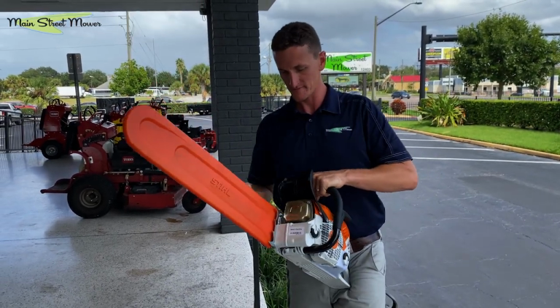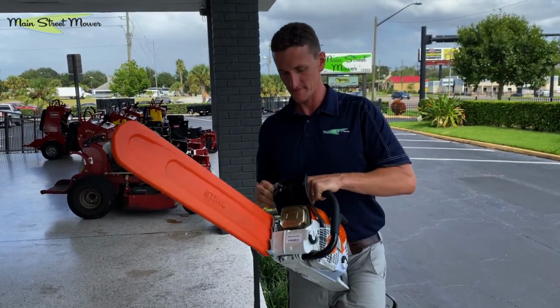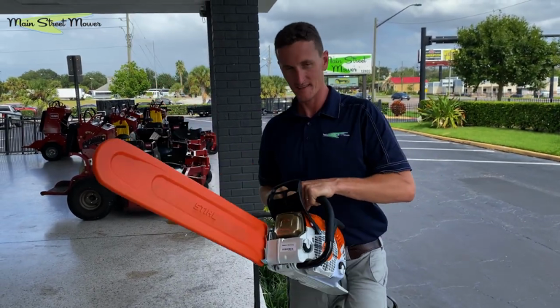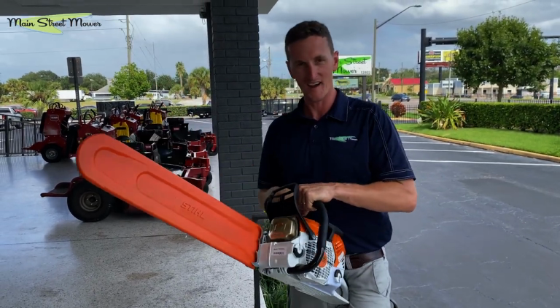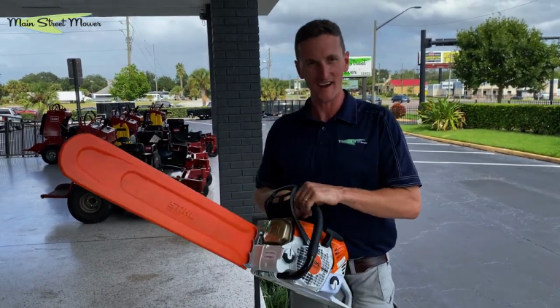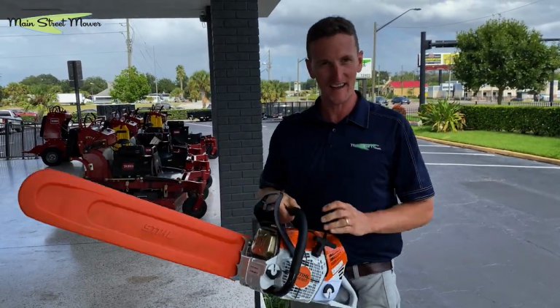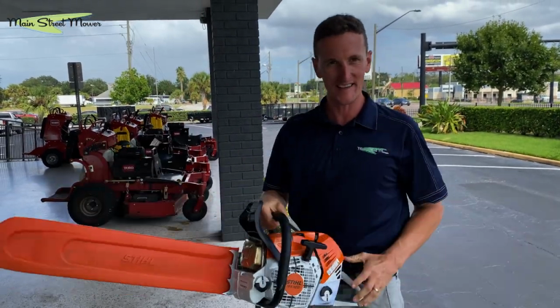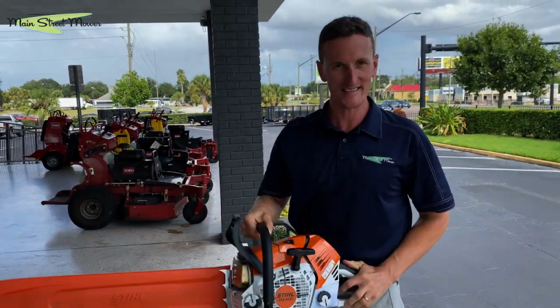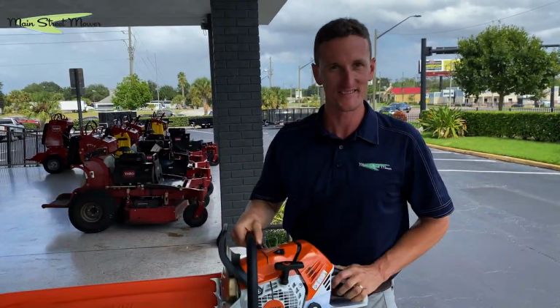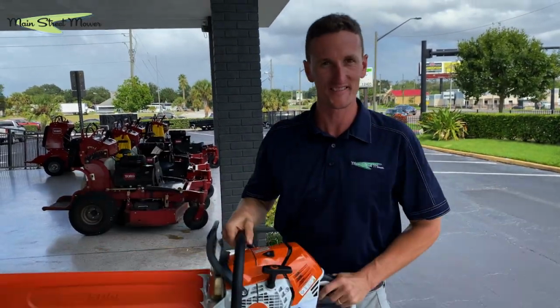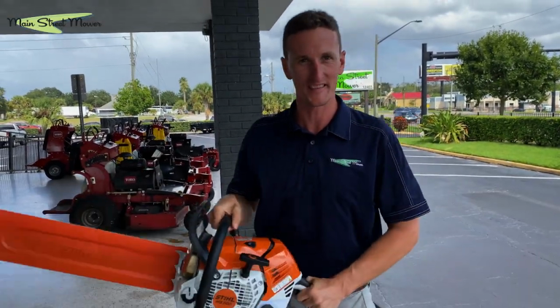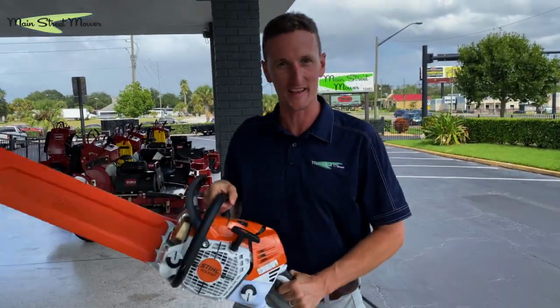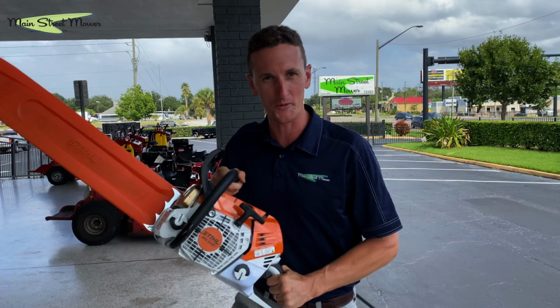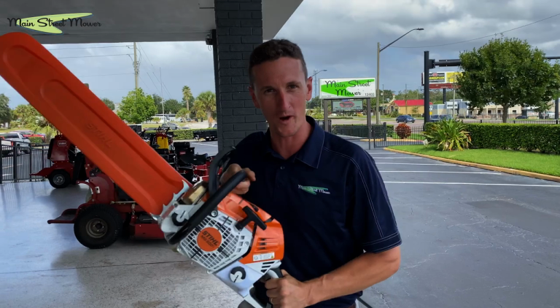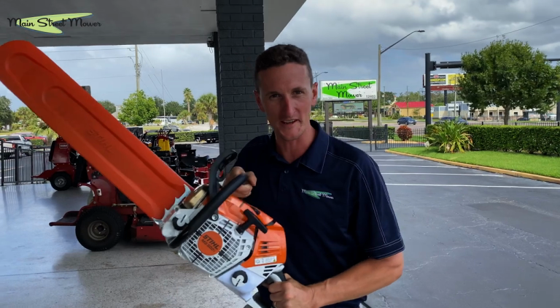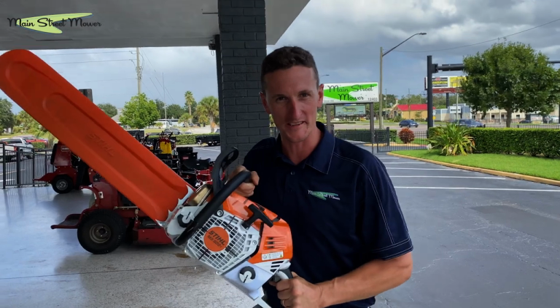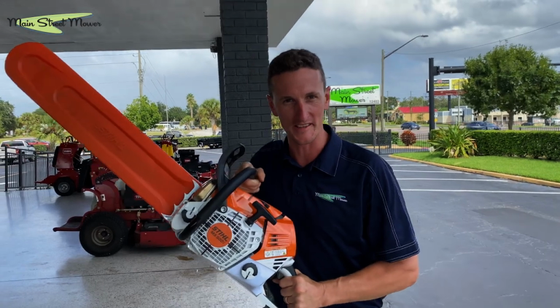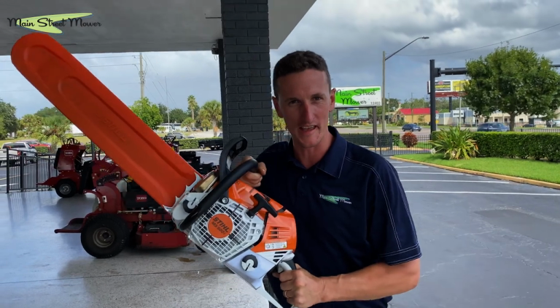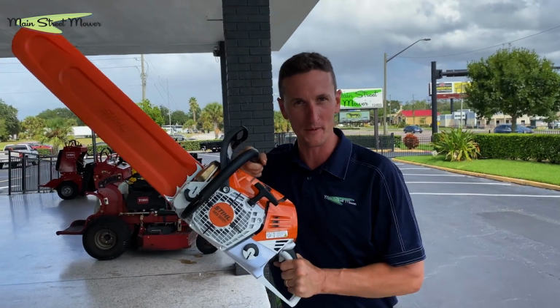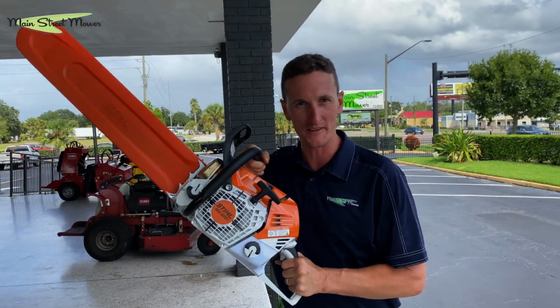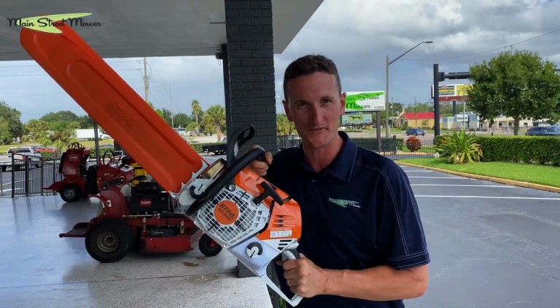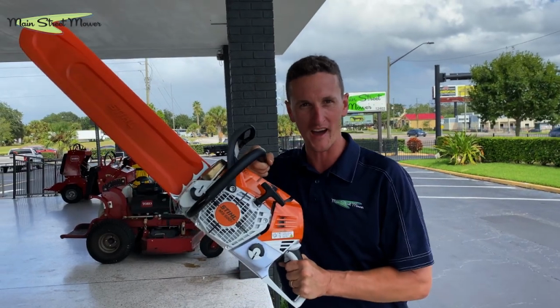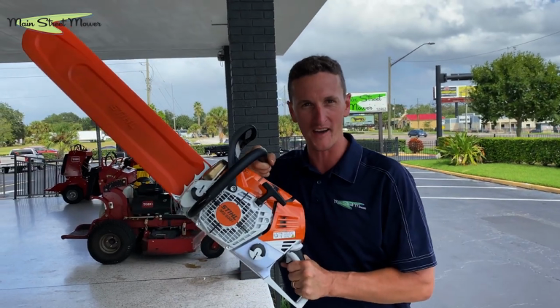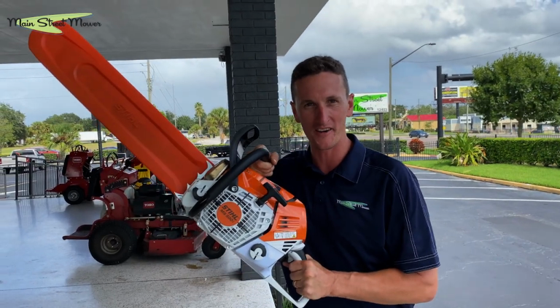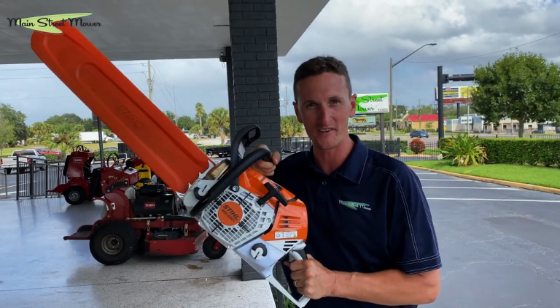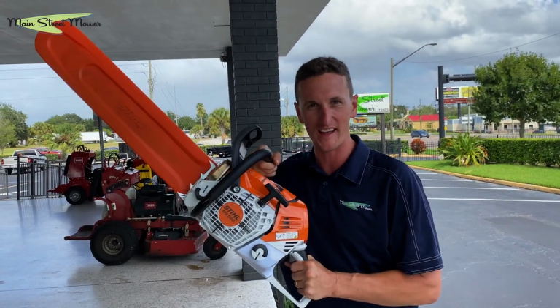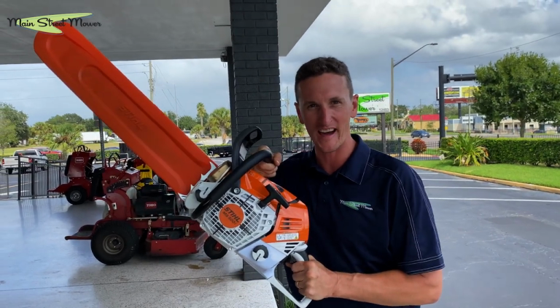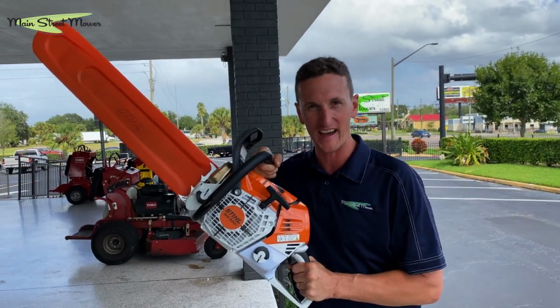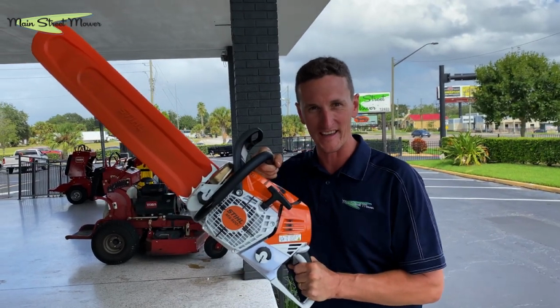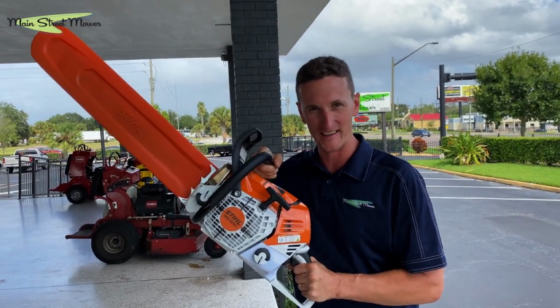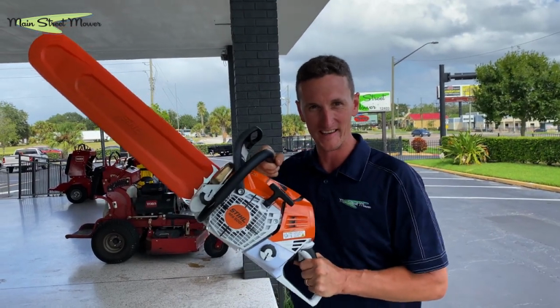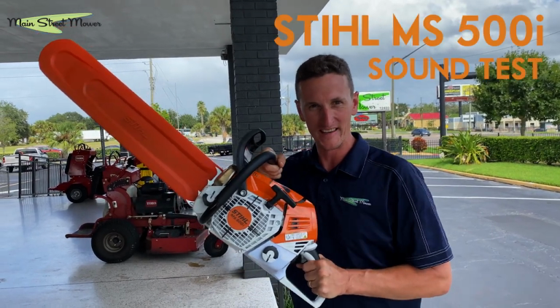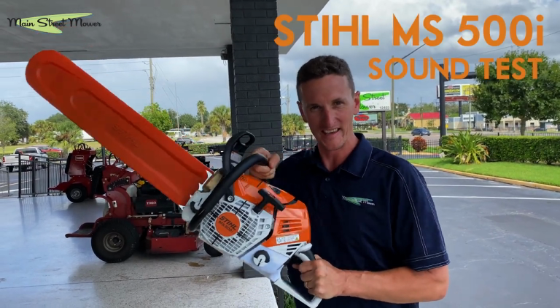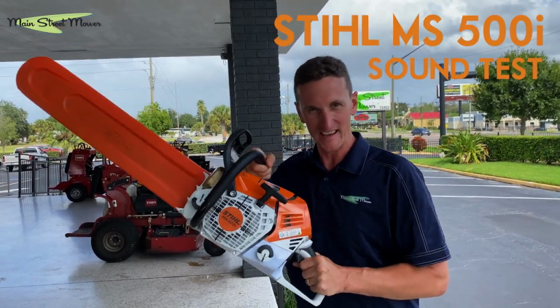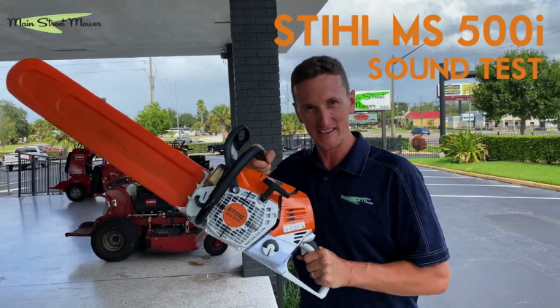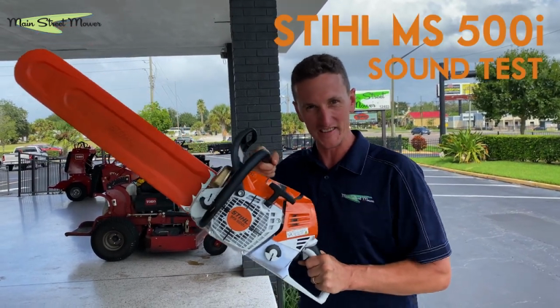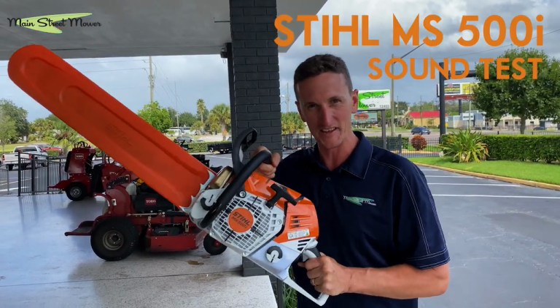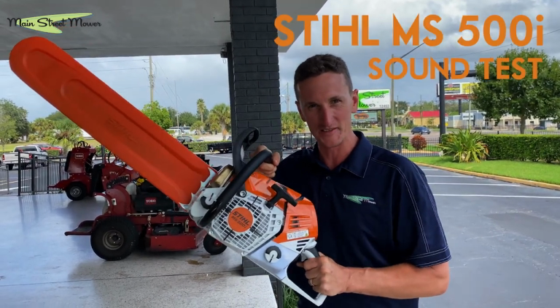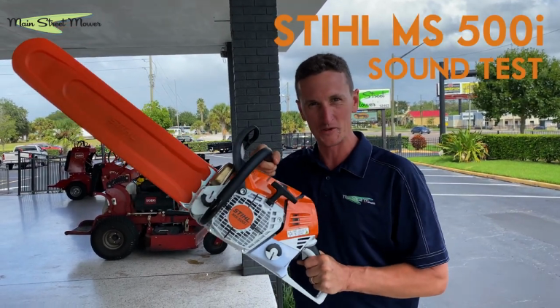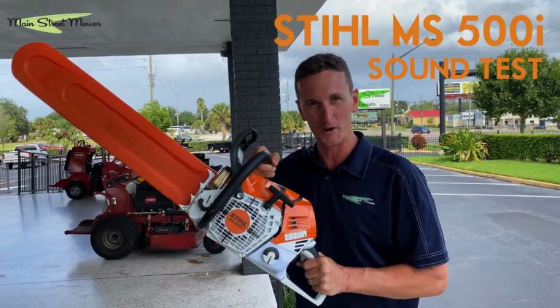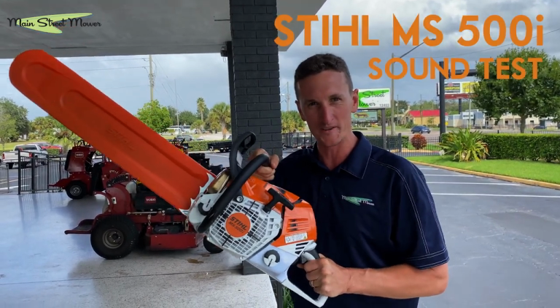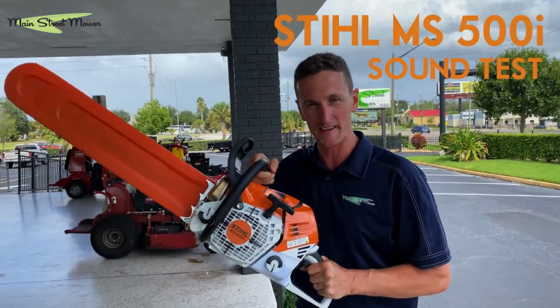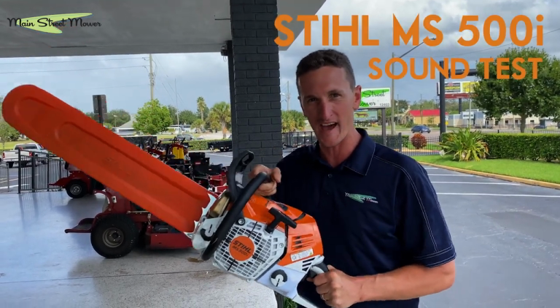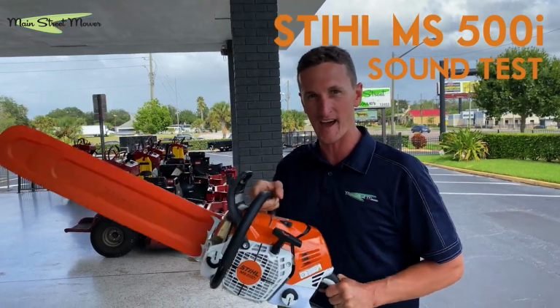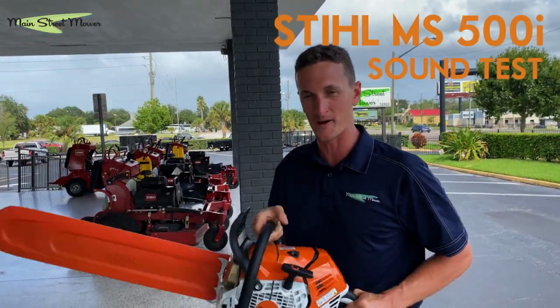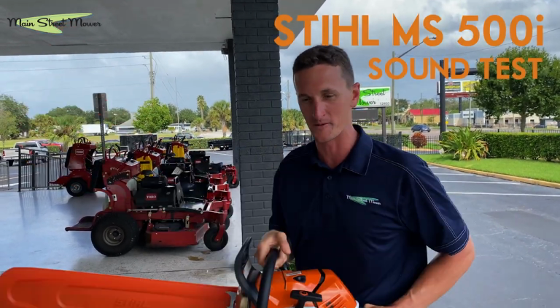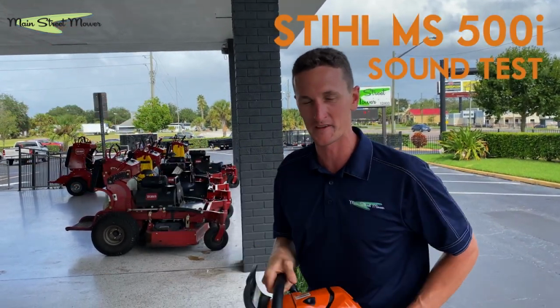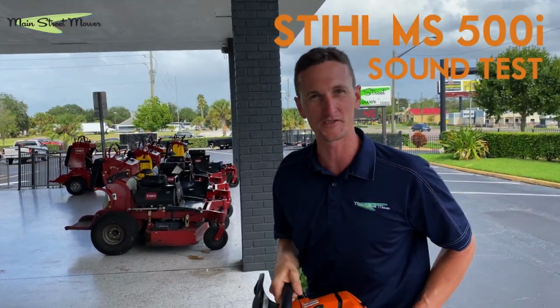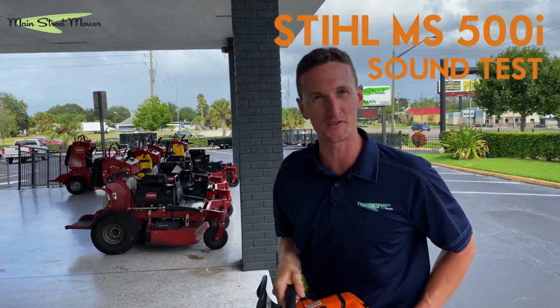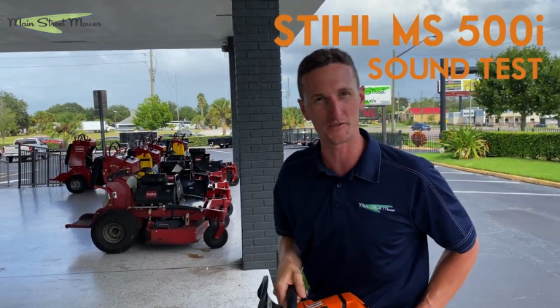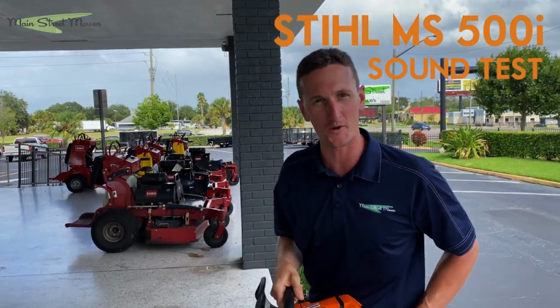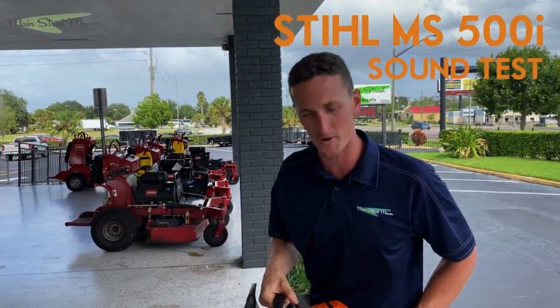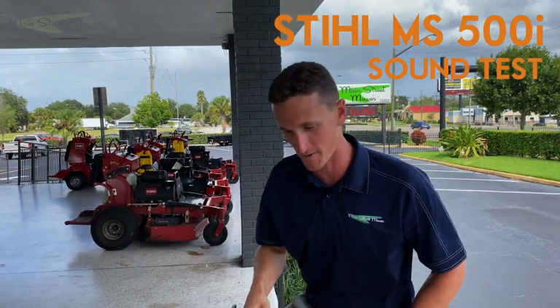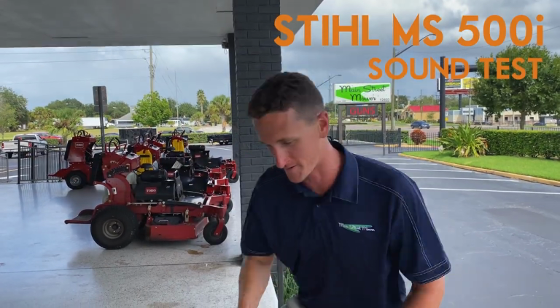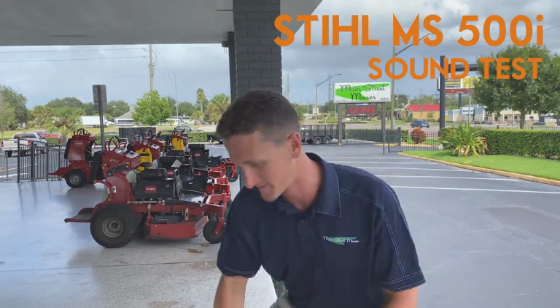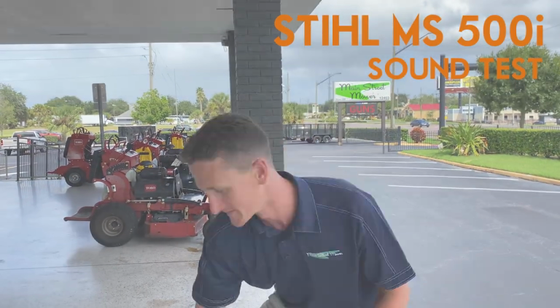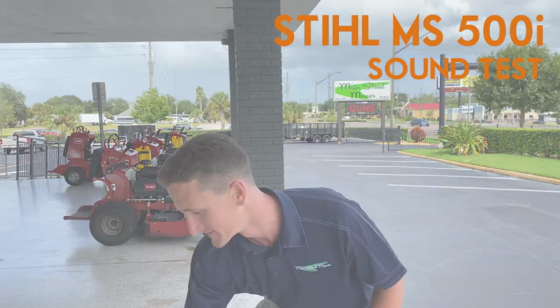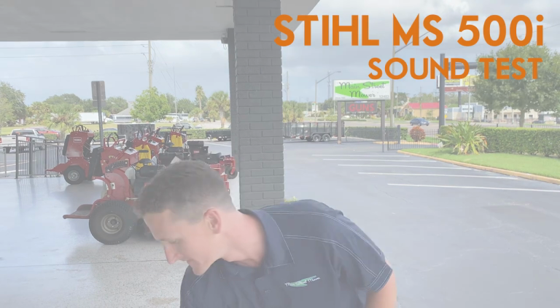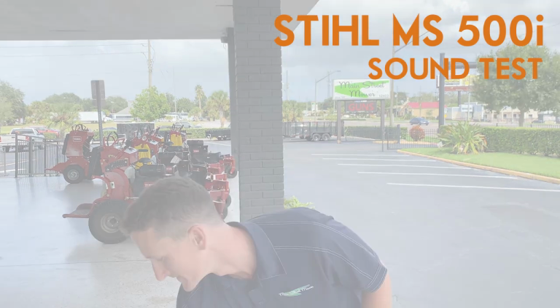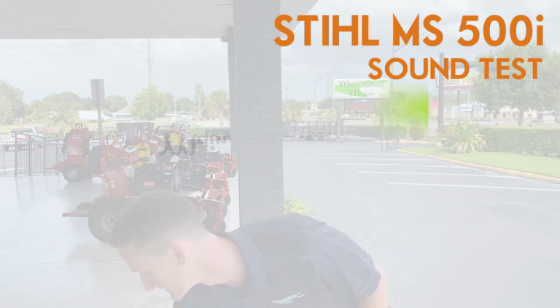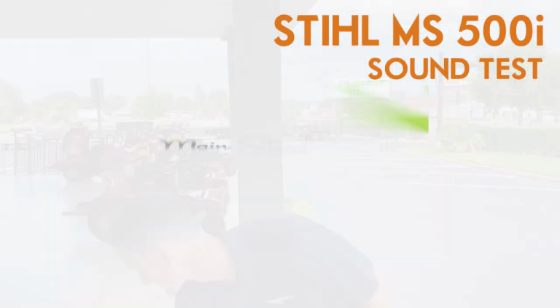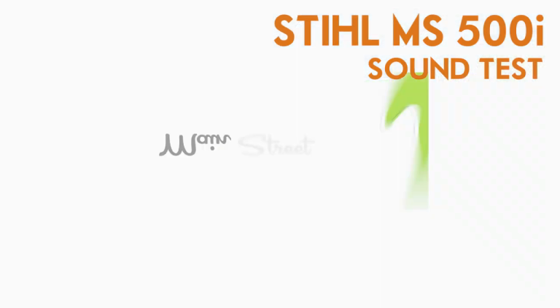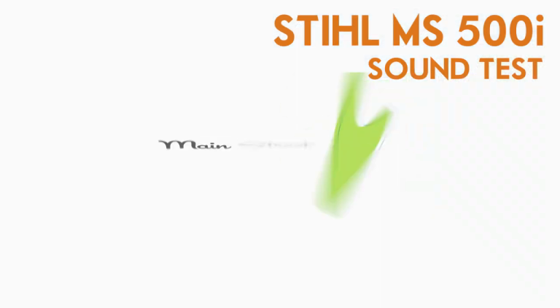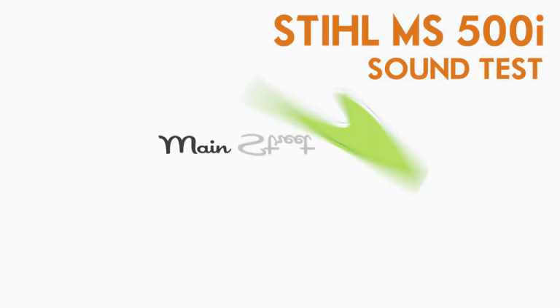Alright guys, thanks for watching the MS500i. It's in stores now. Get yours ordered. Cheers.